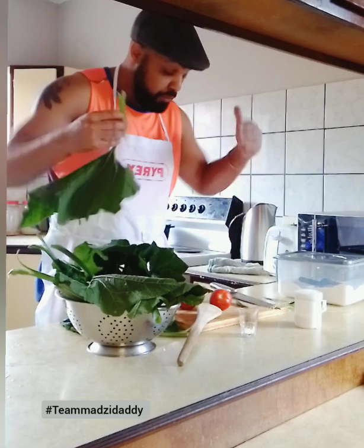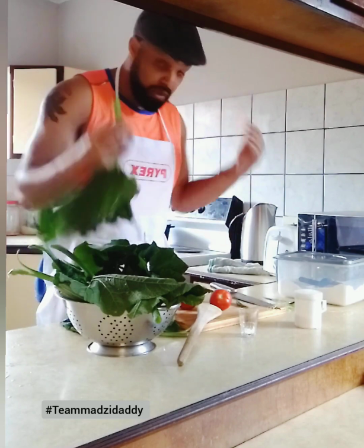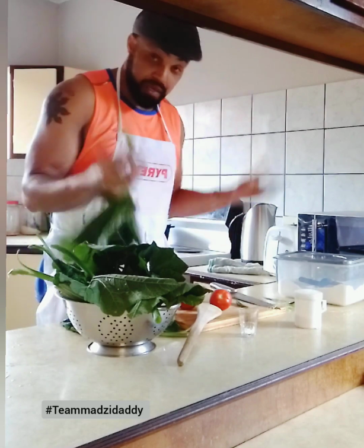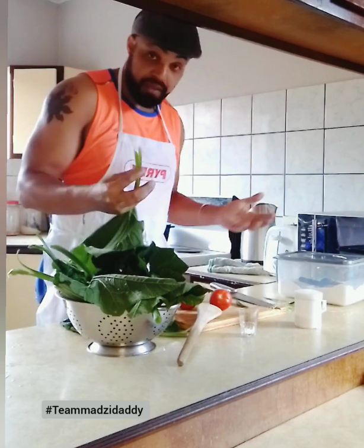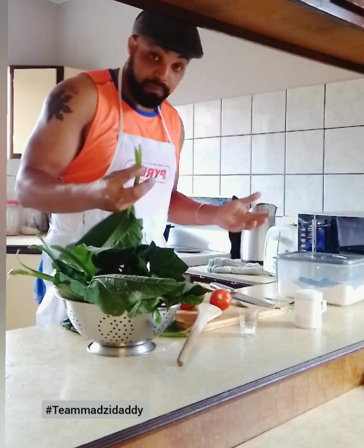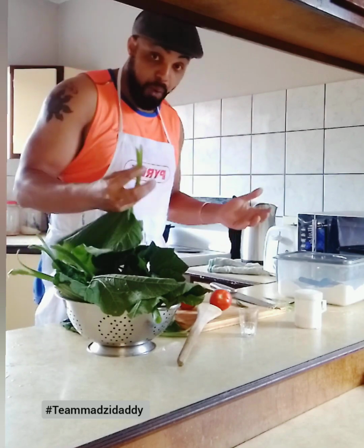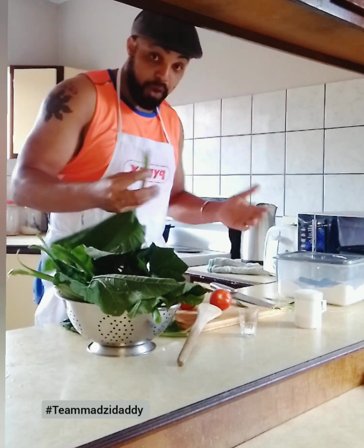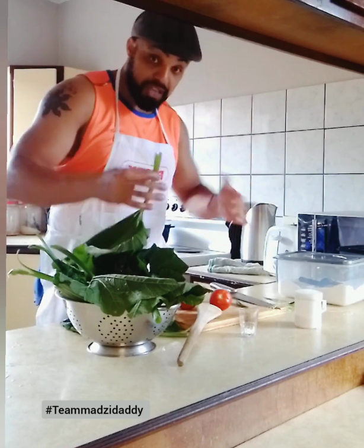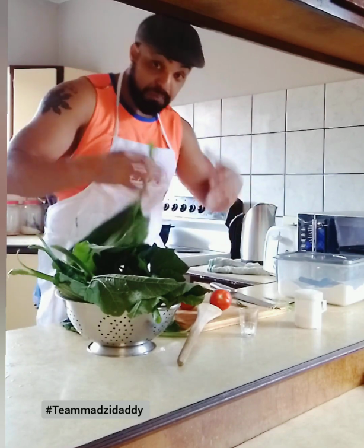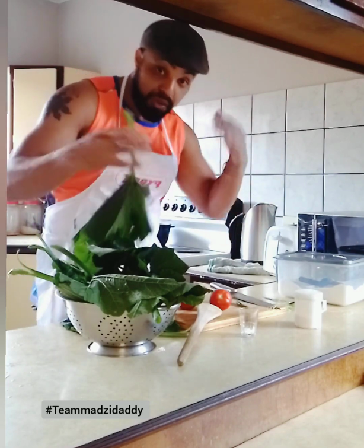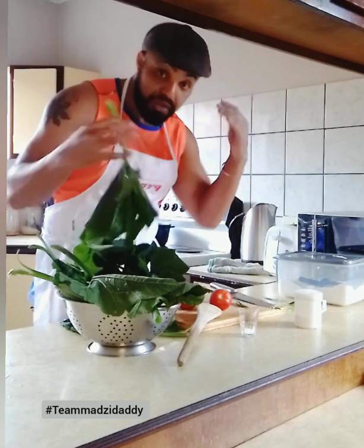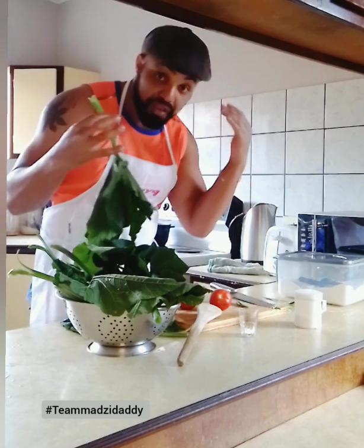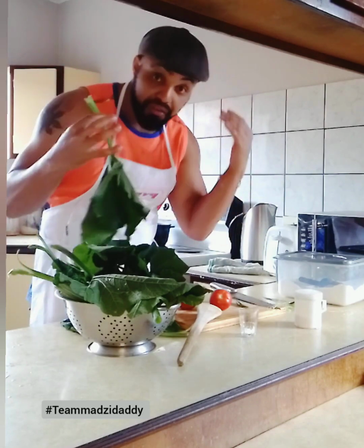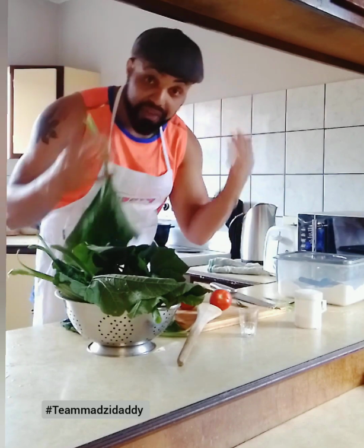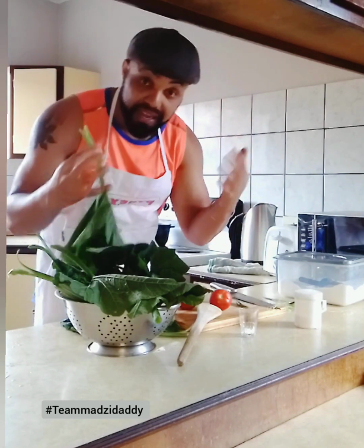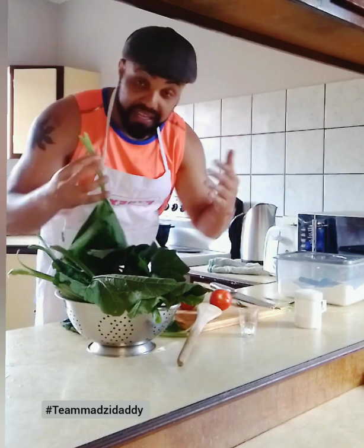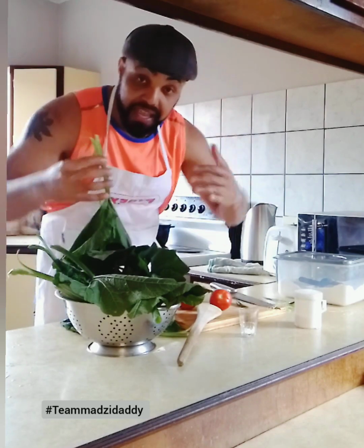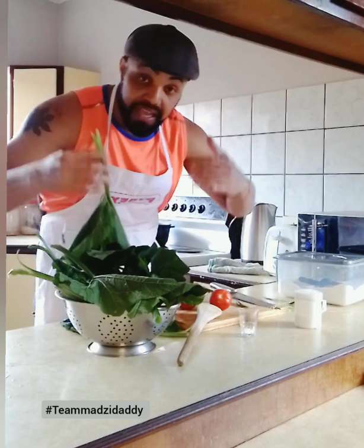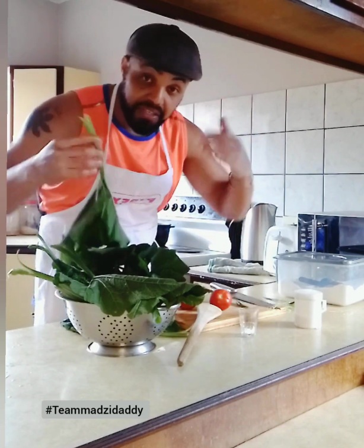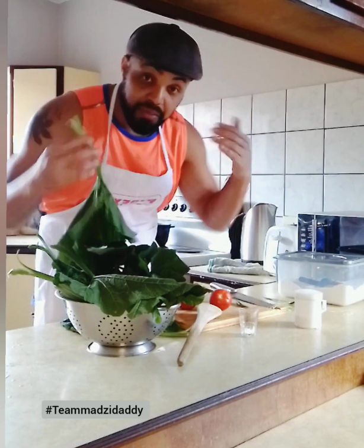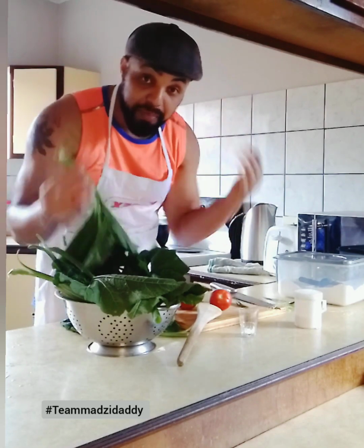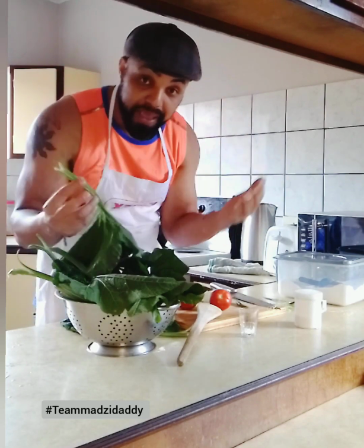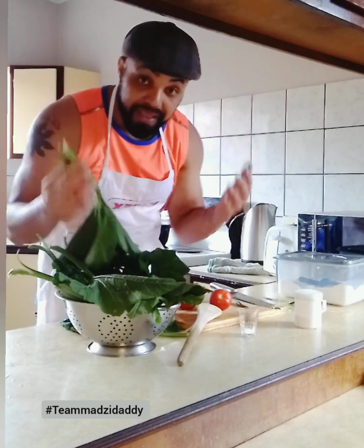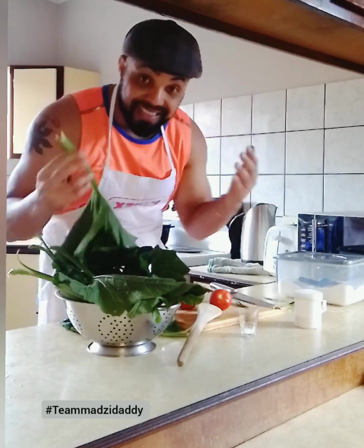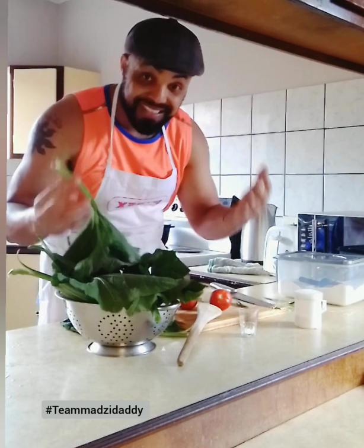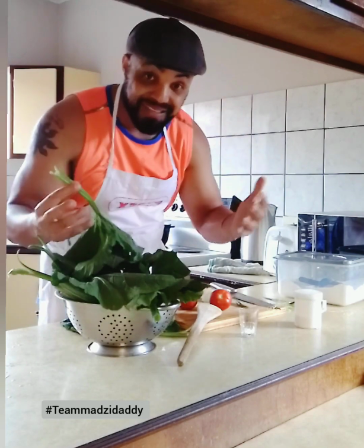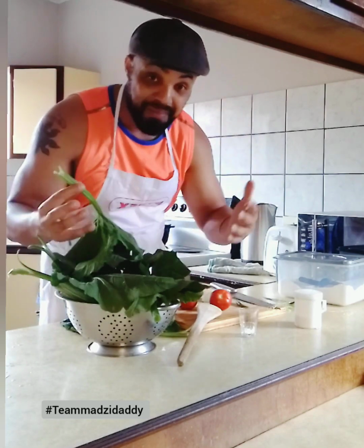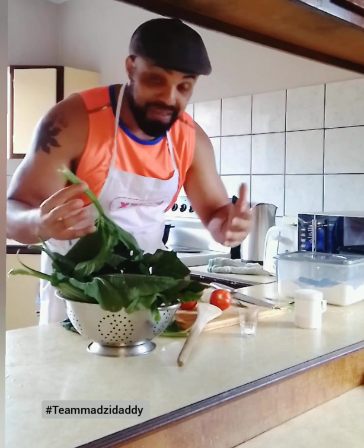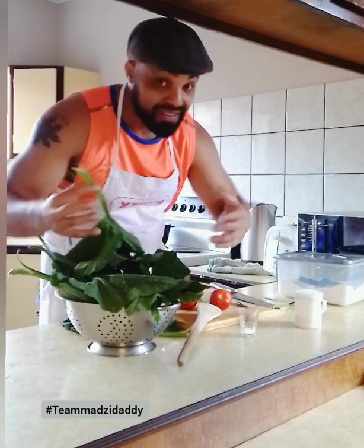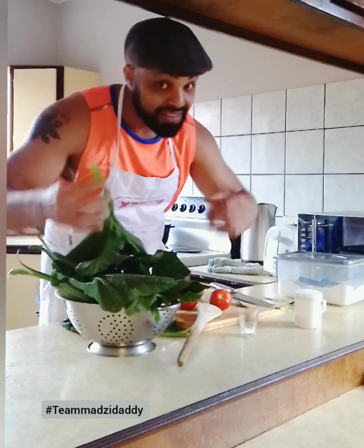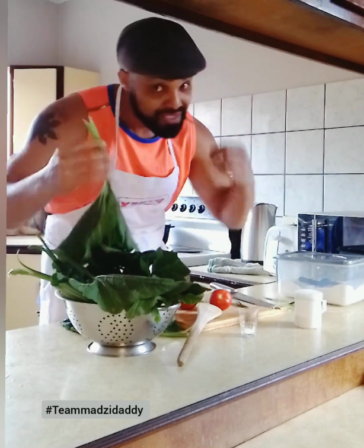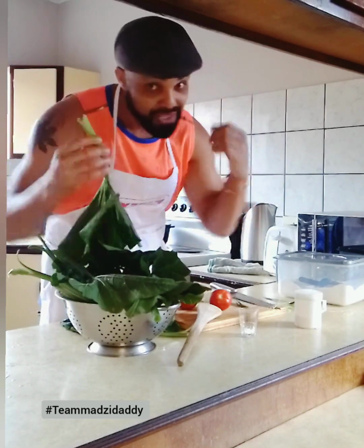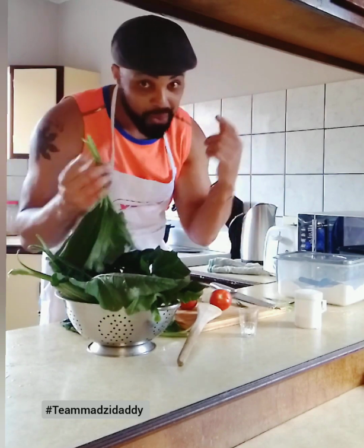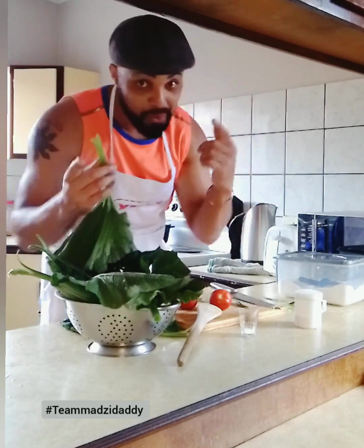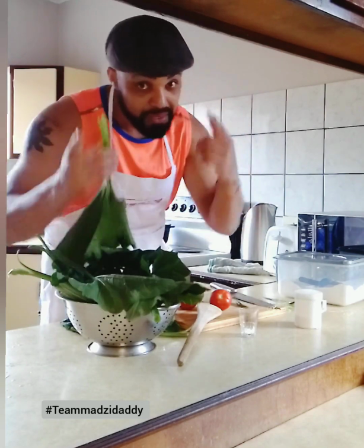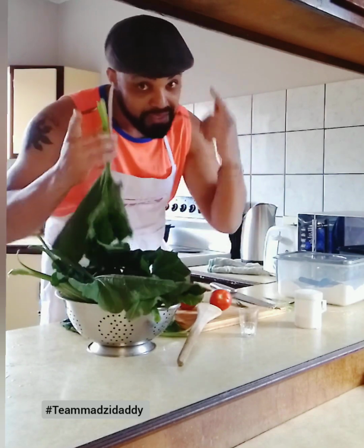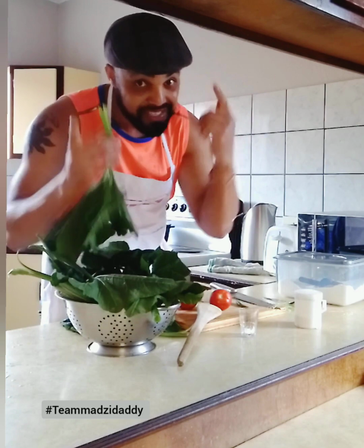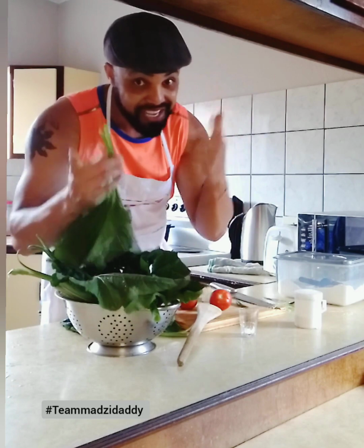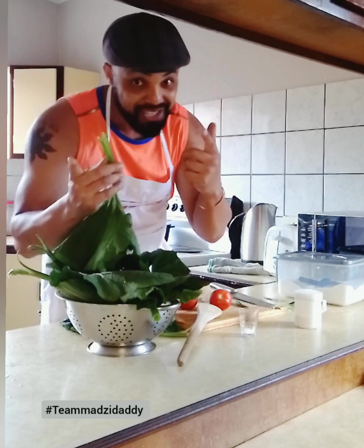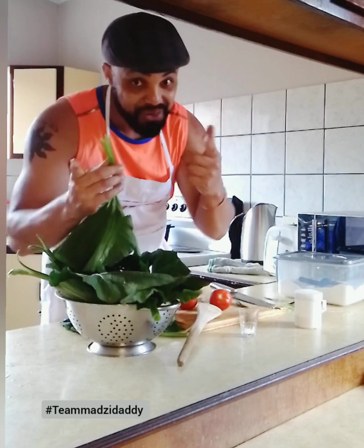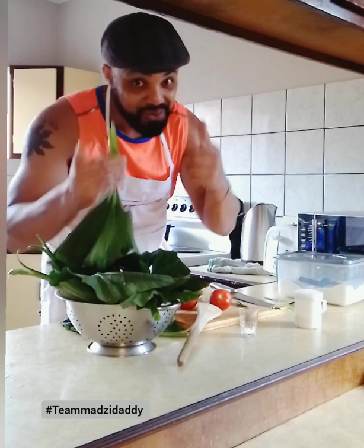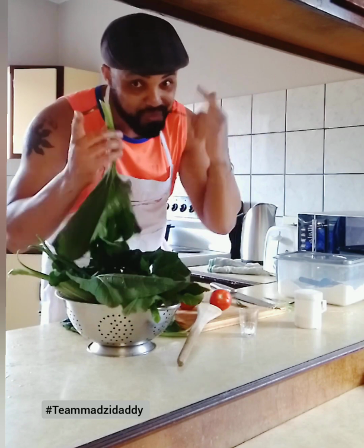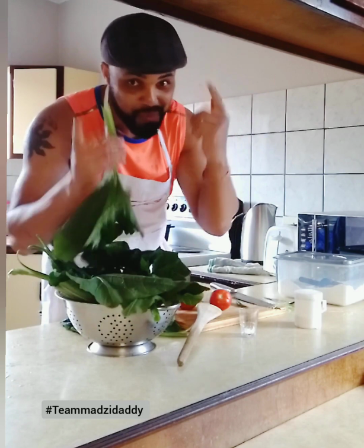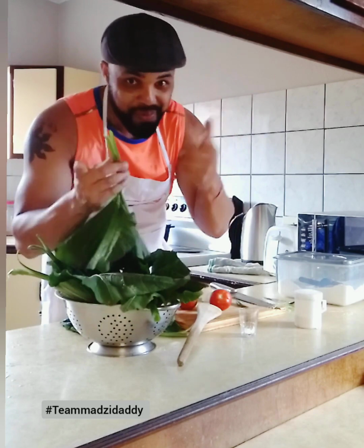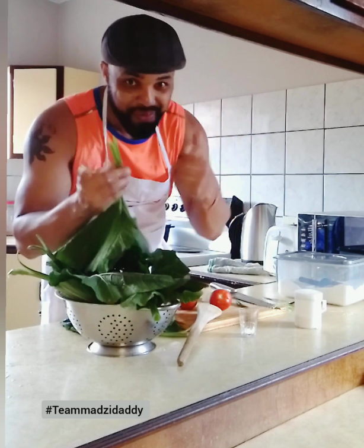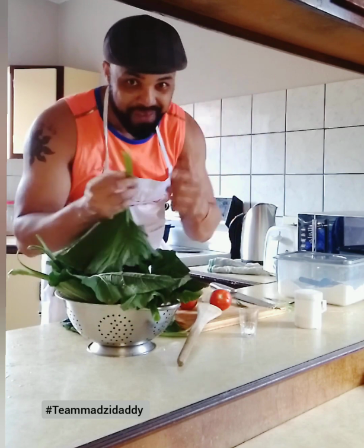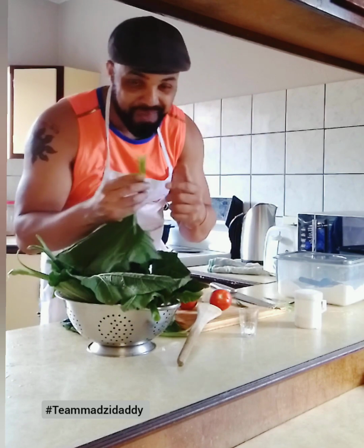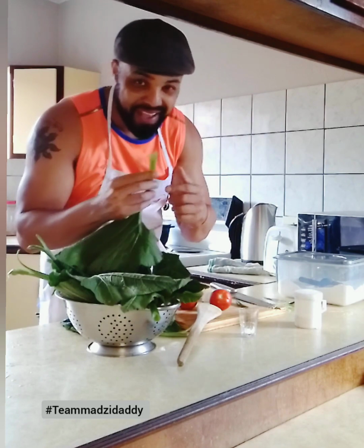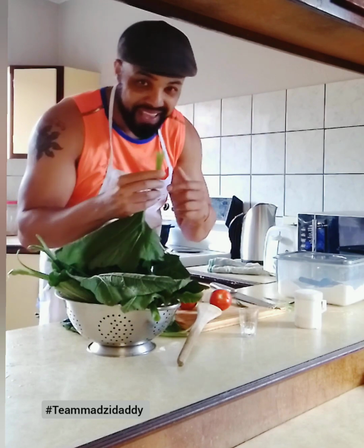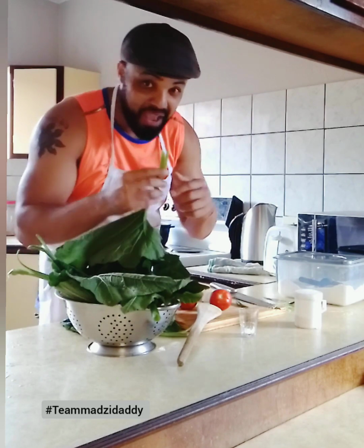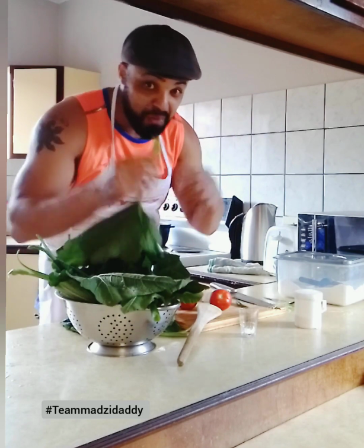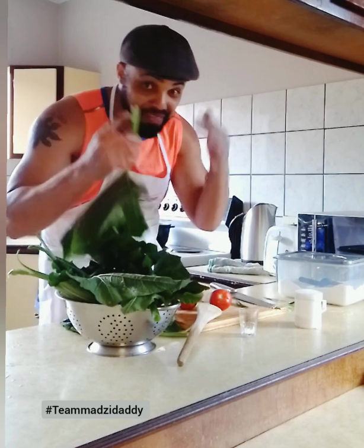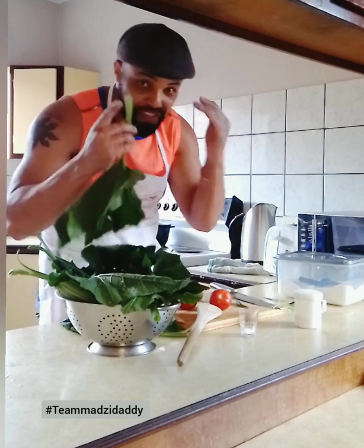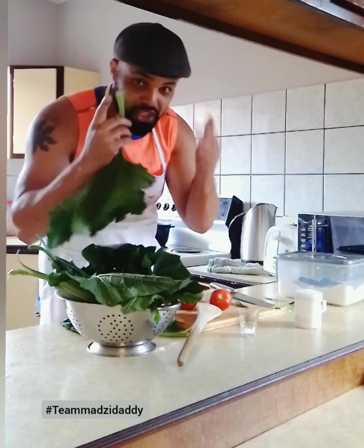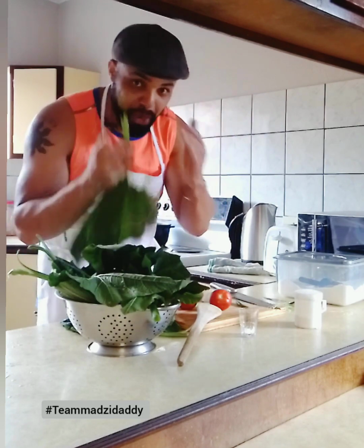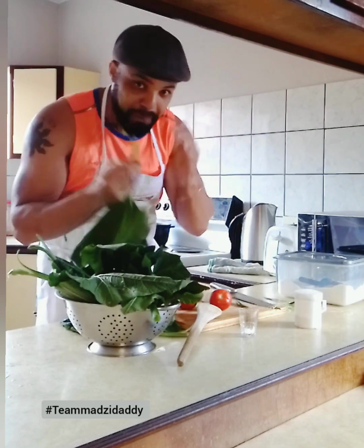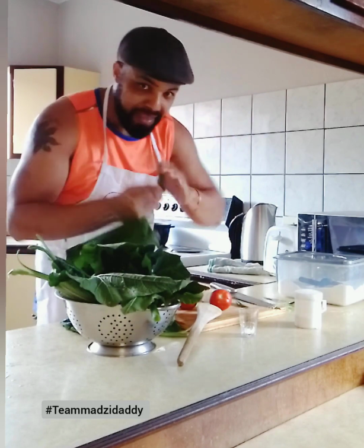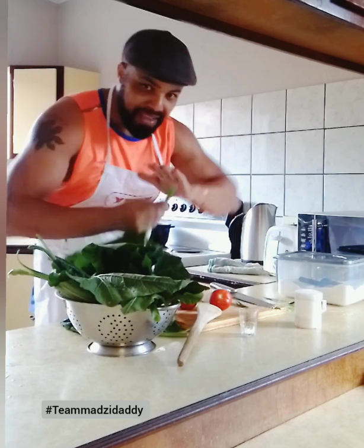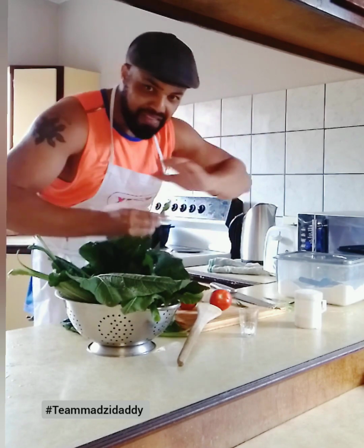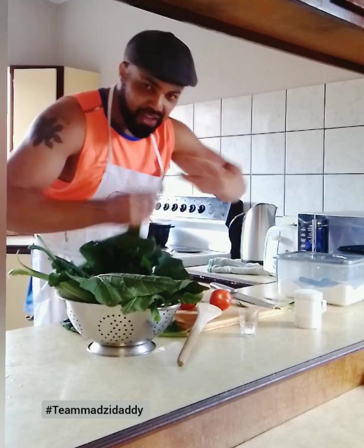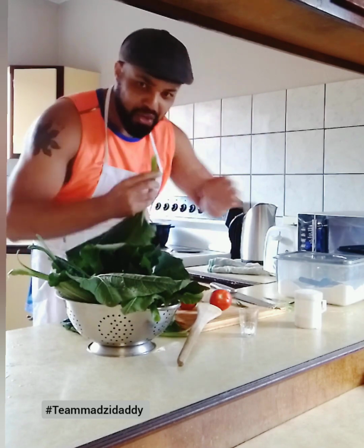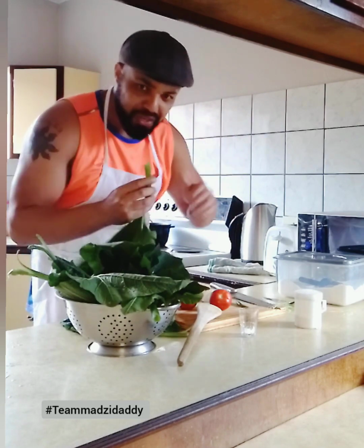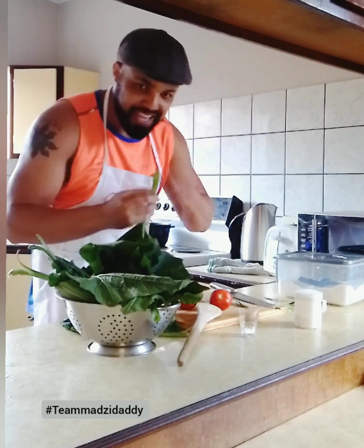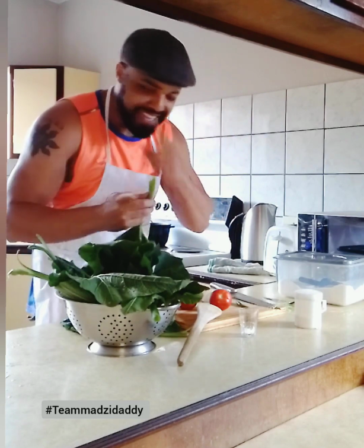We're going to put it in the pot and we're going to get ready to make this meal. So stay tuned. We'll be right back here with the chopping and the cooking.